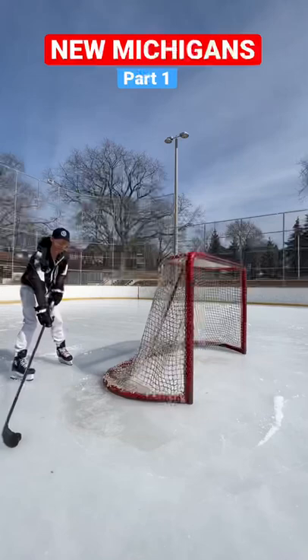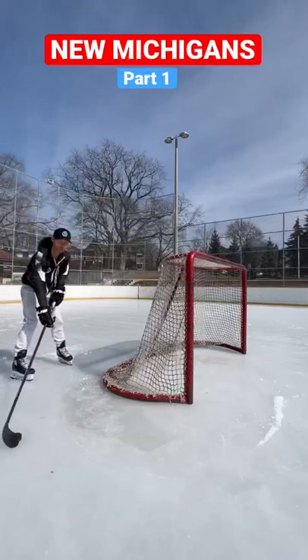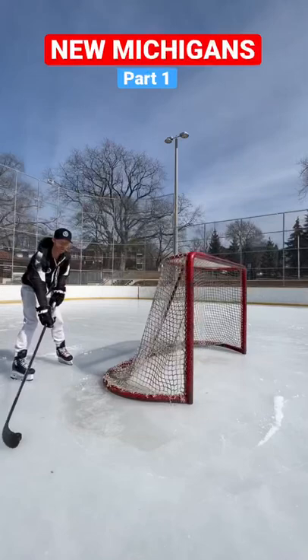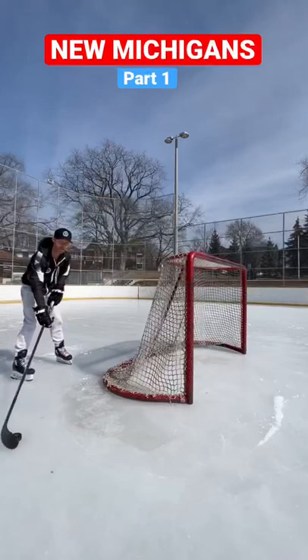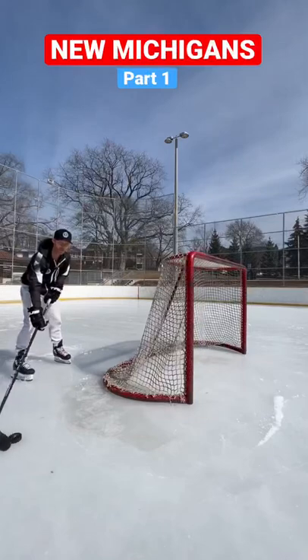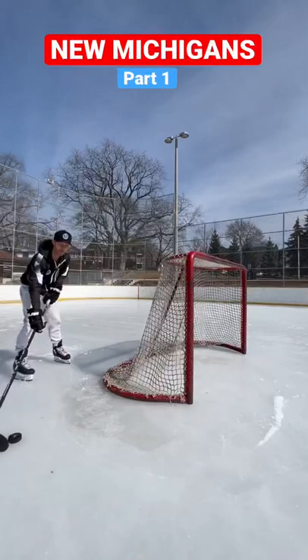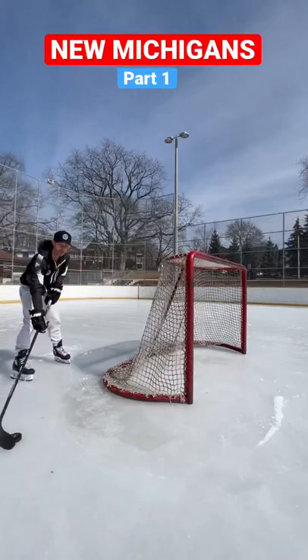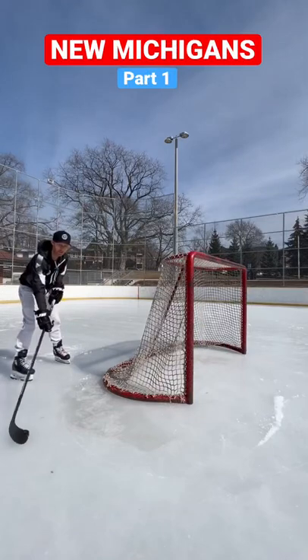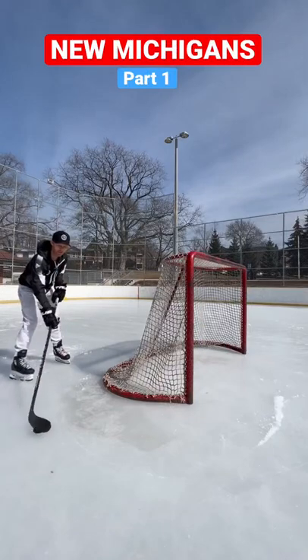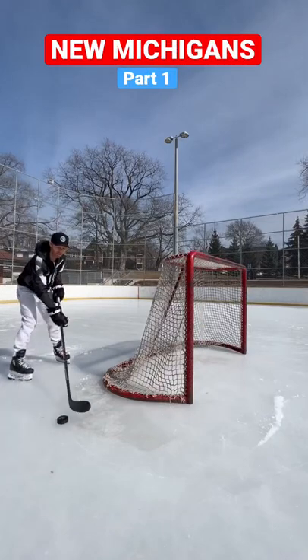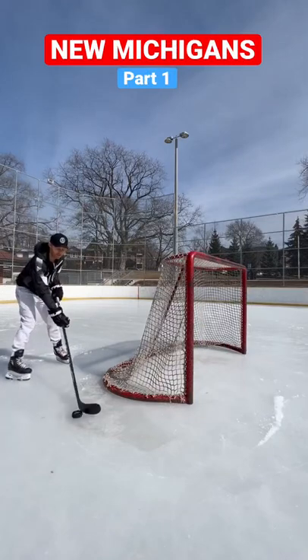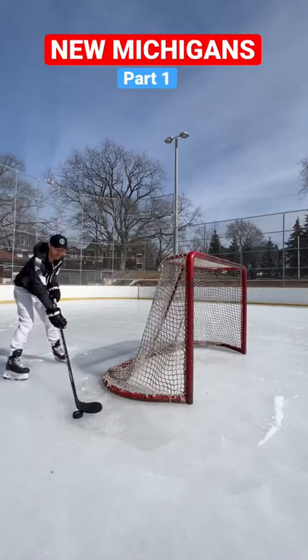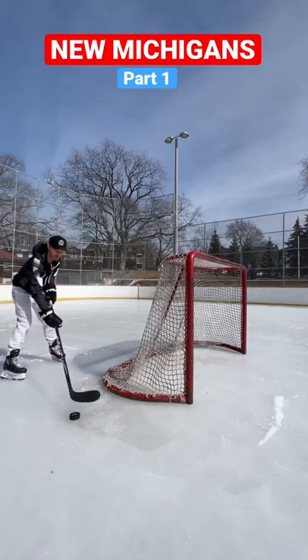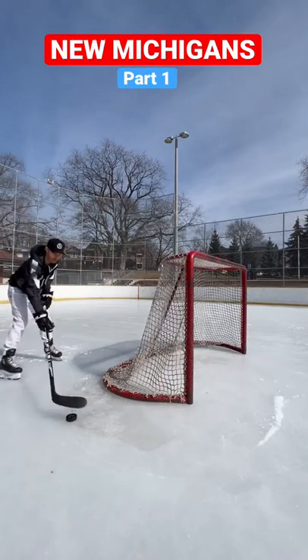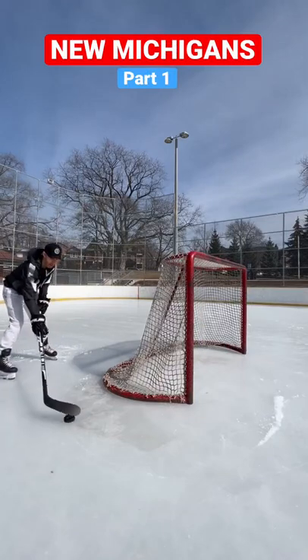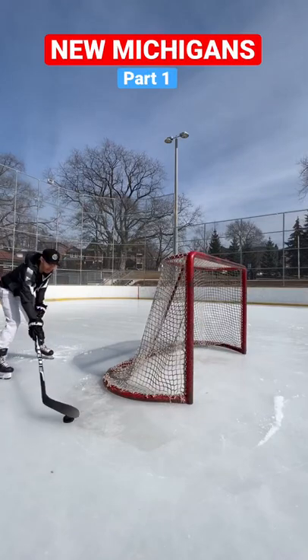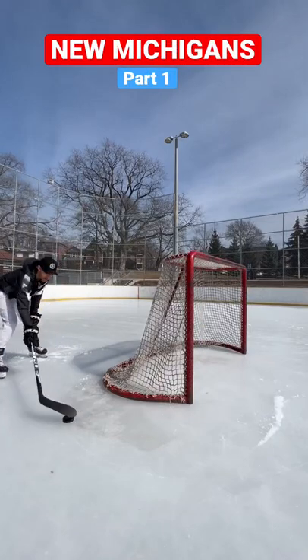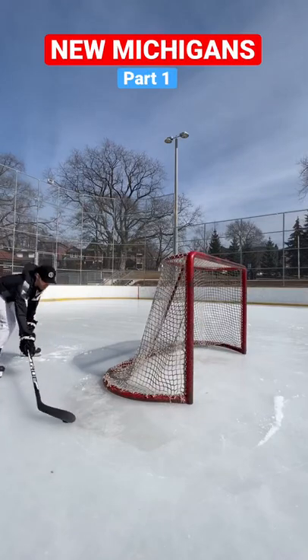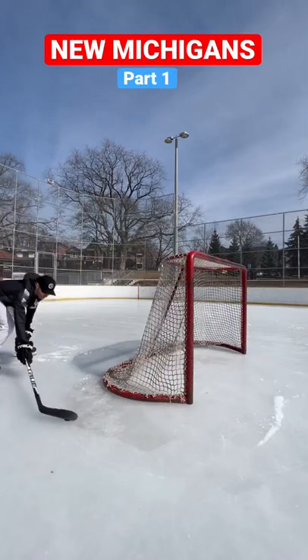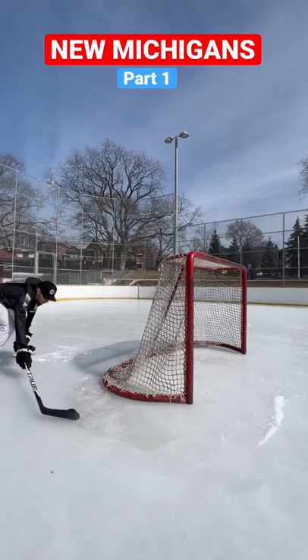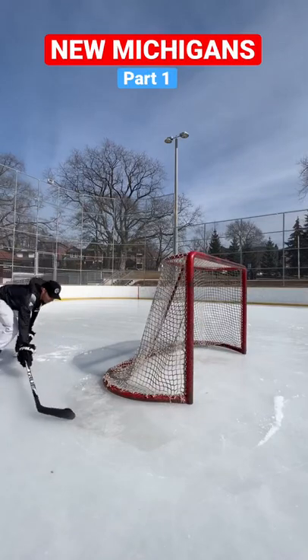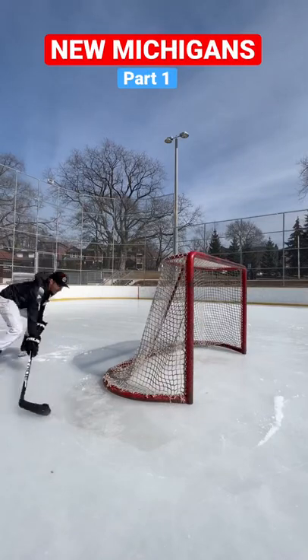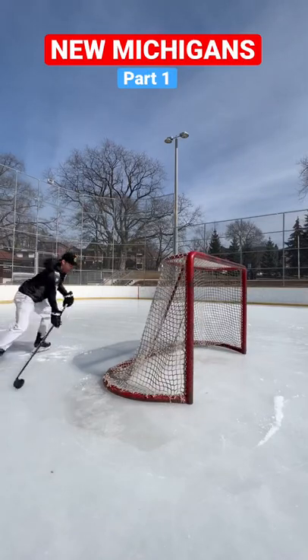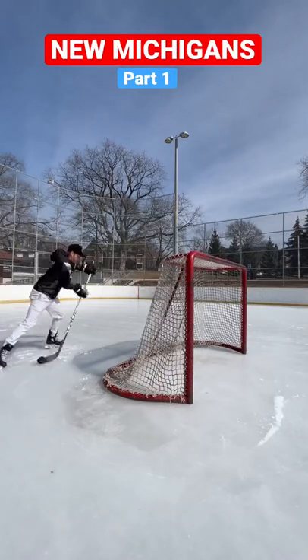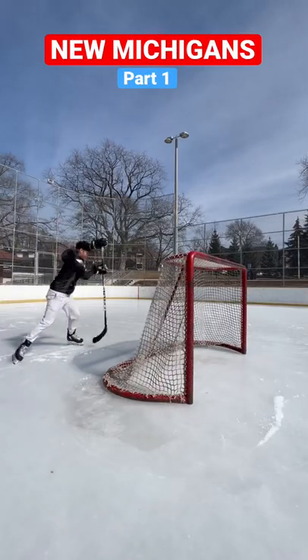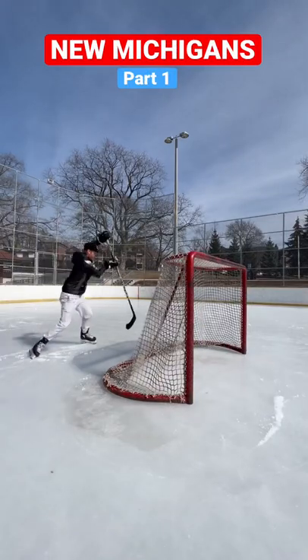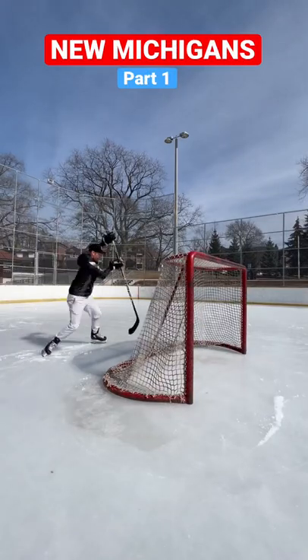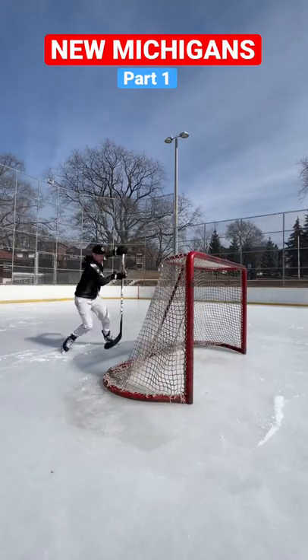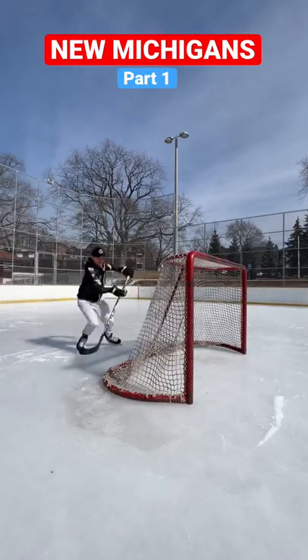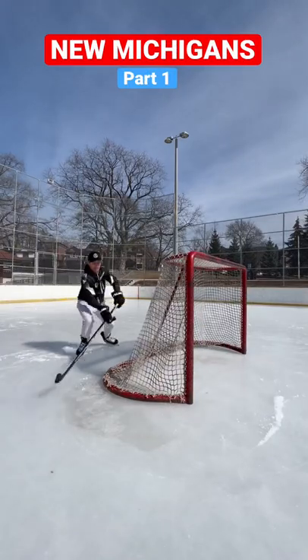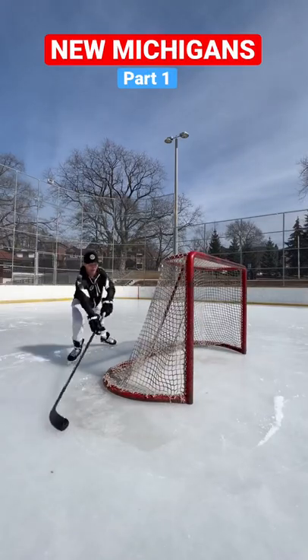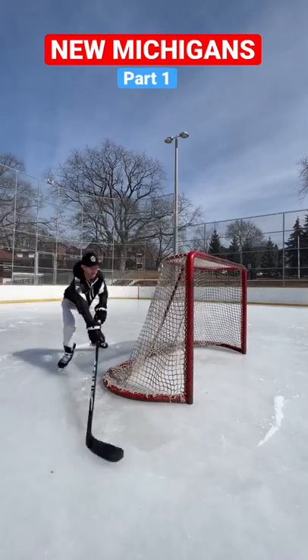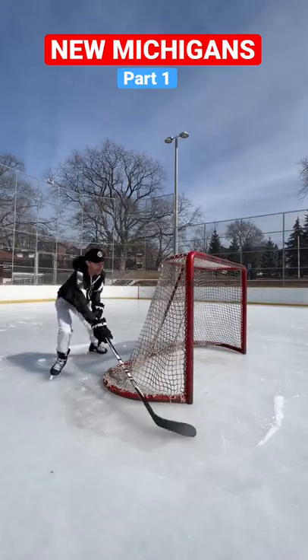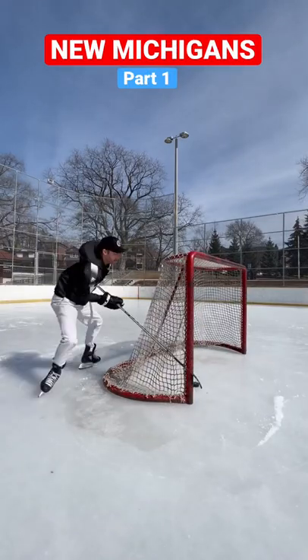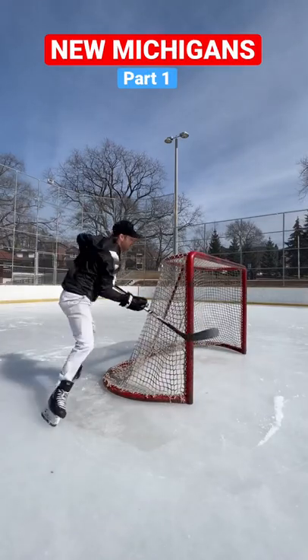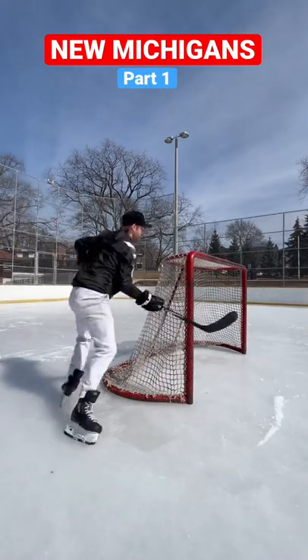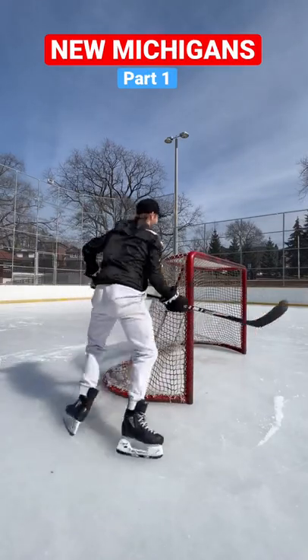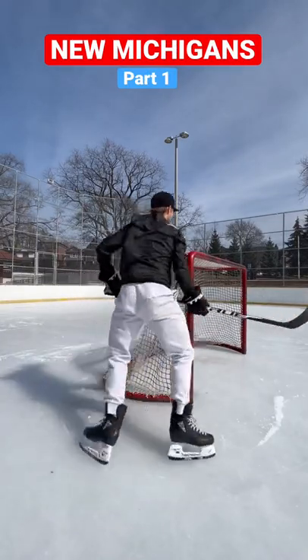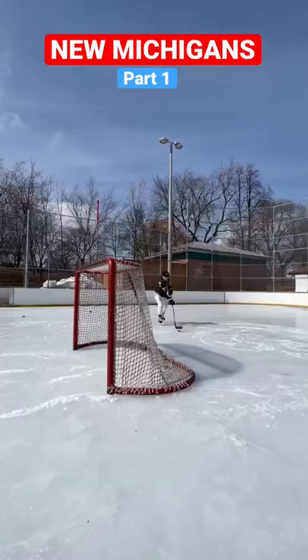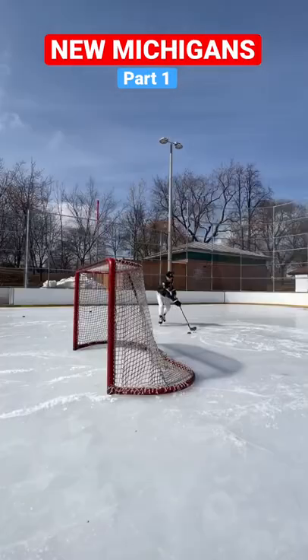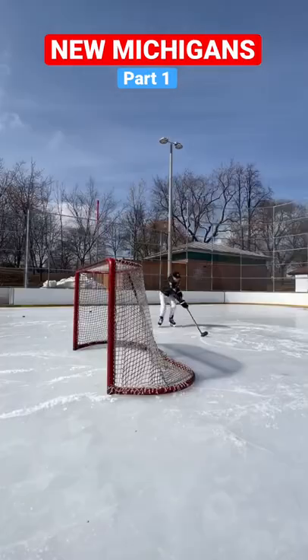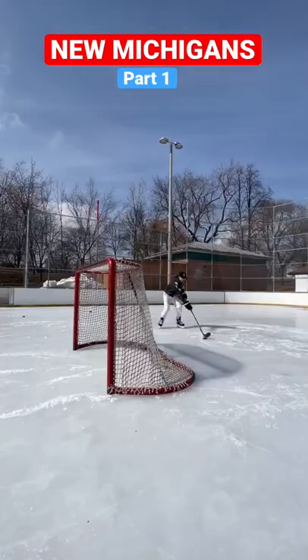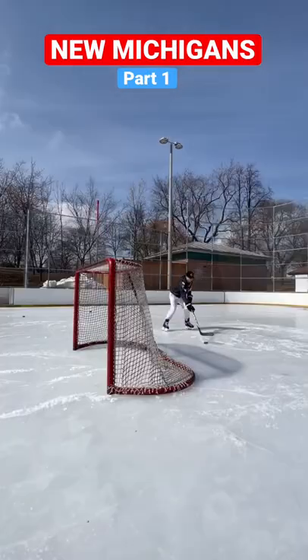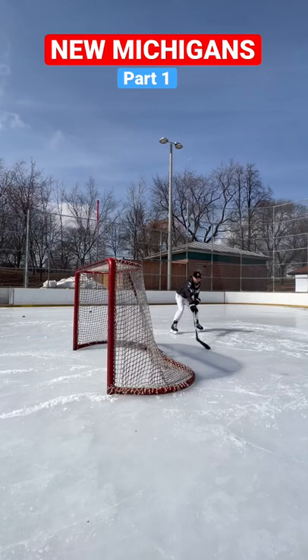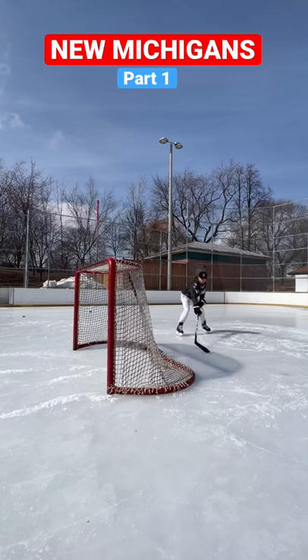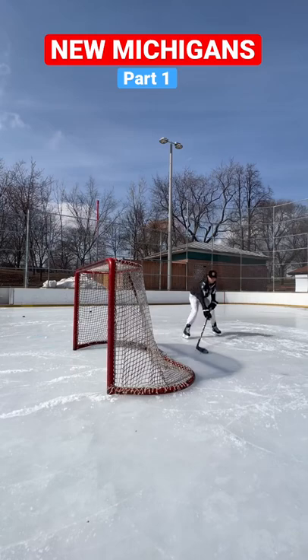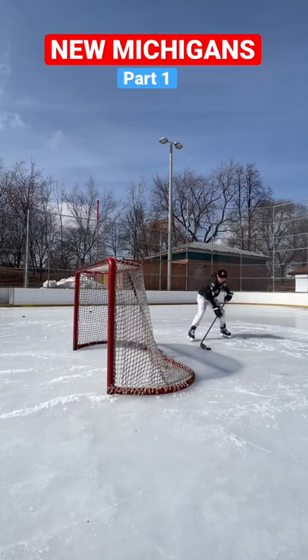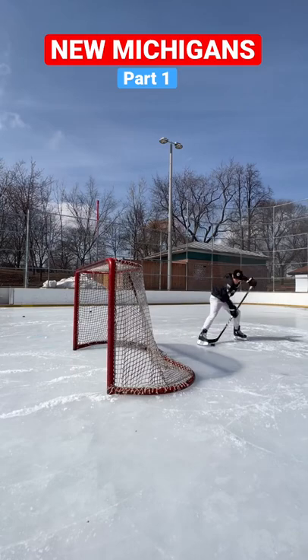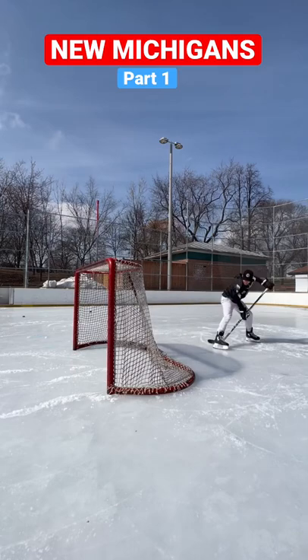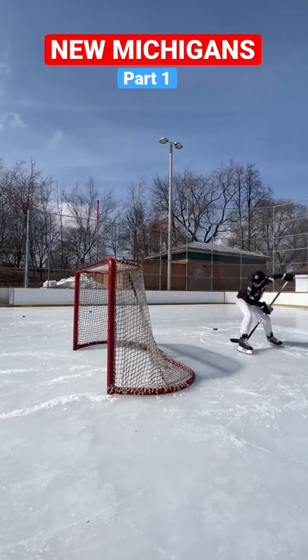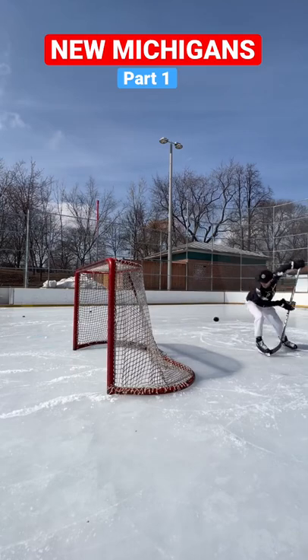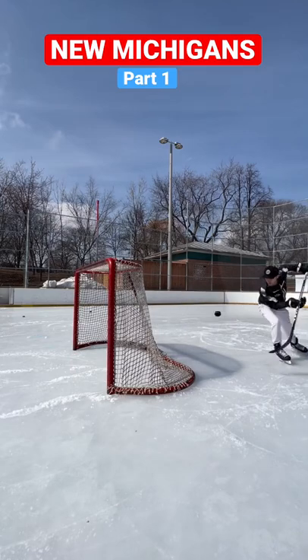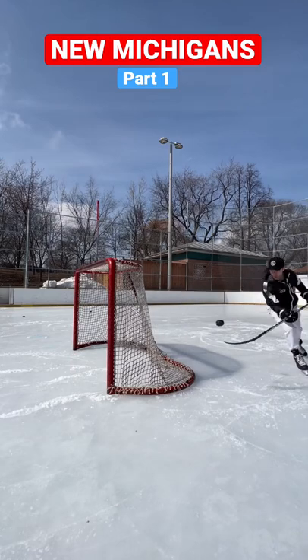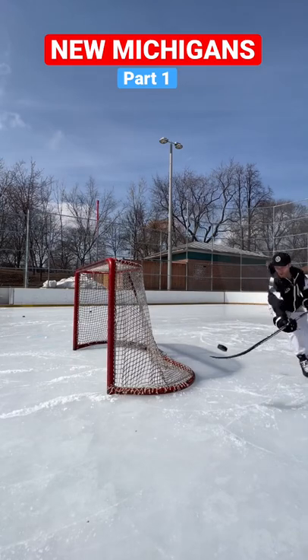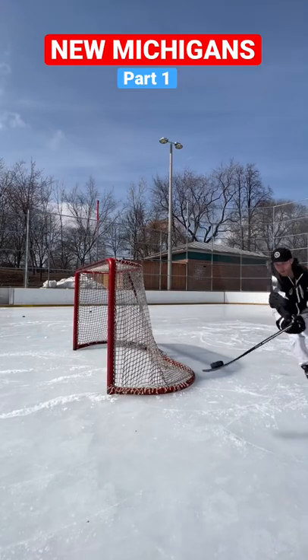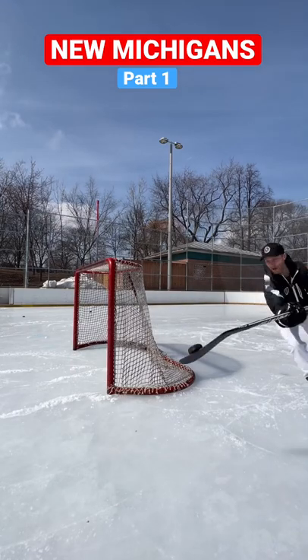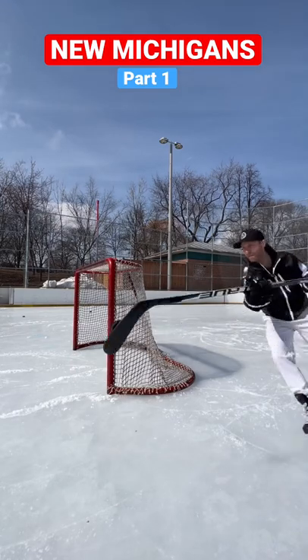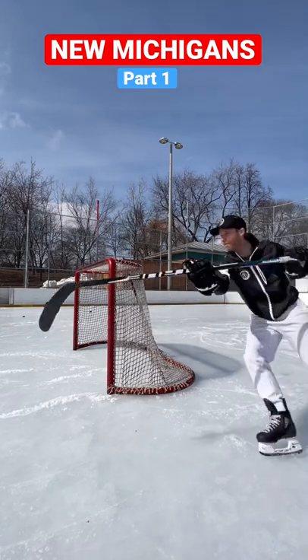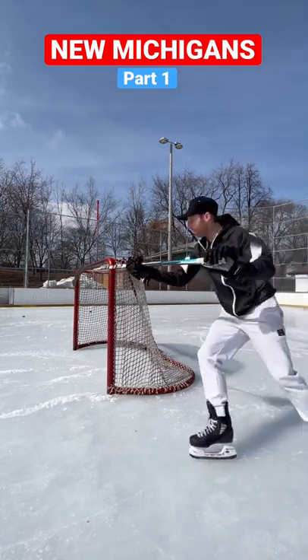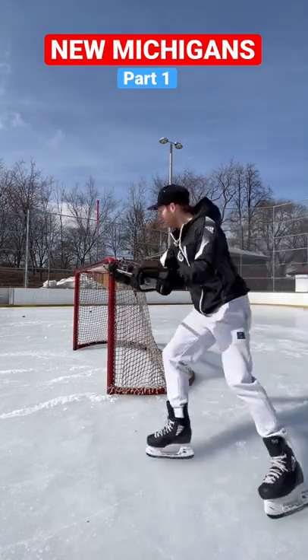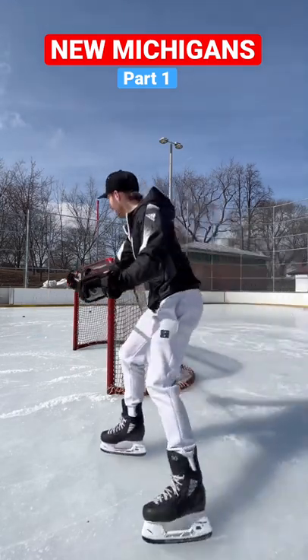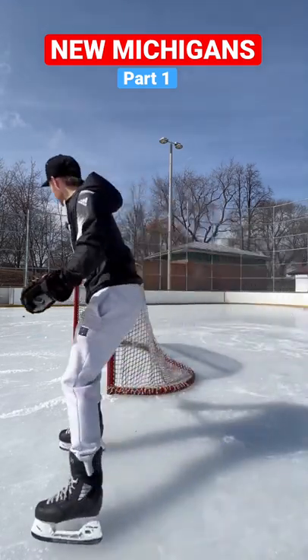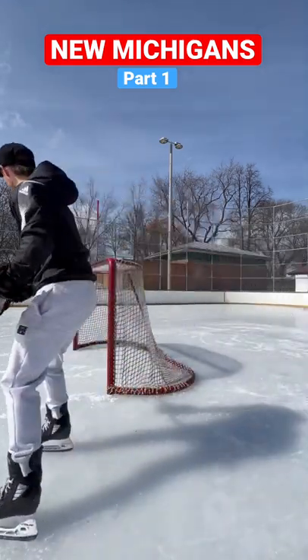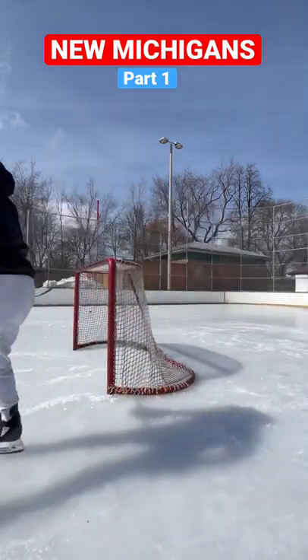Here's a few Michigan fakes you can try. Number one, you fake to go over there, tuck it in. And we can always go between the legs, pop it up, Michigan.